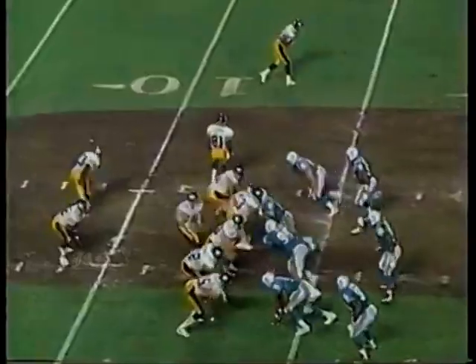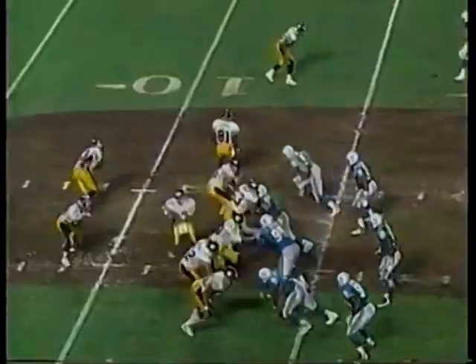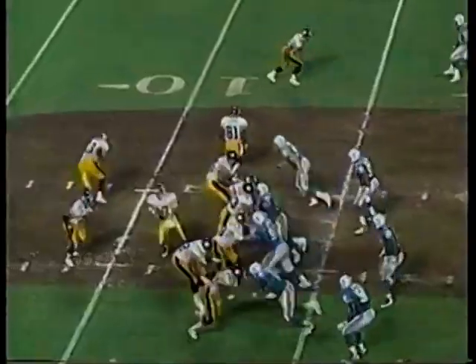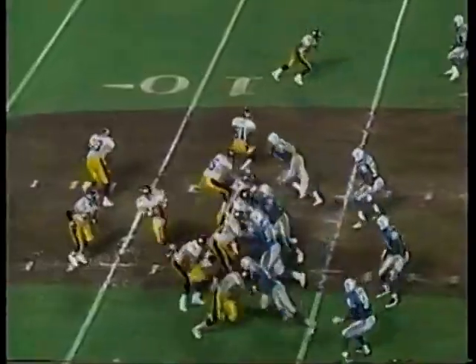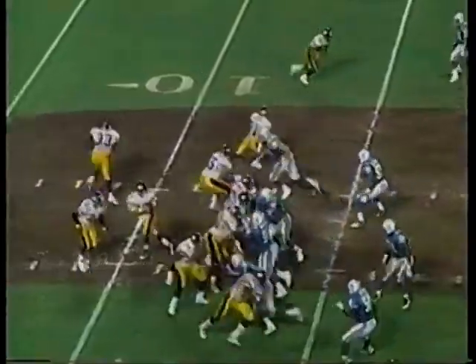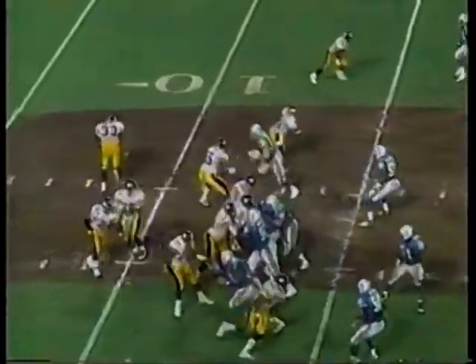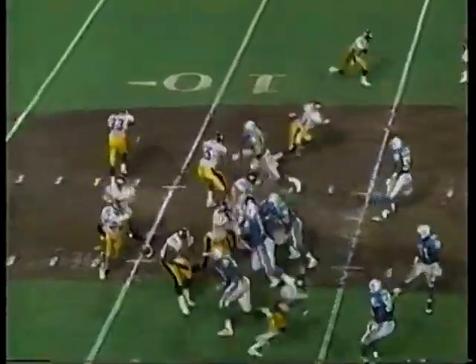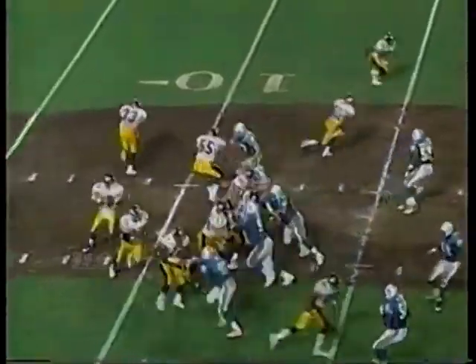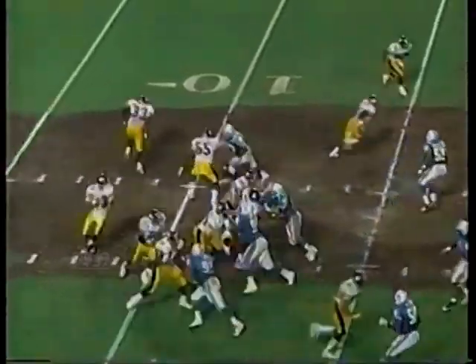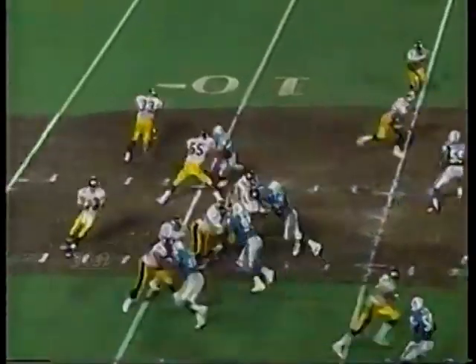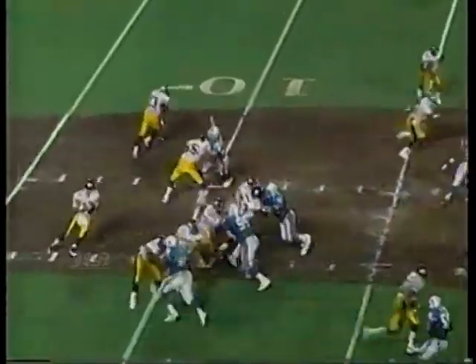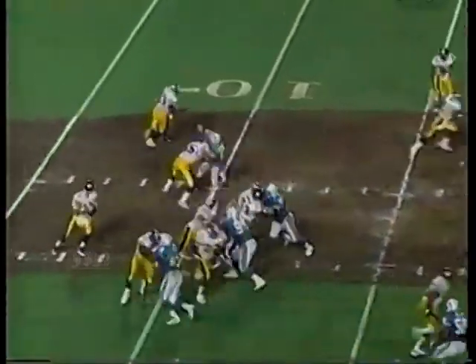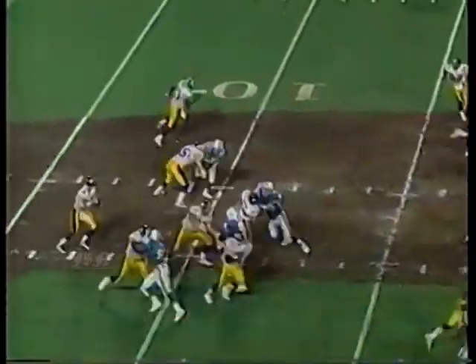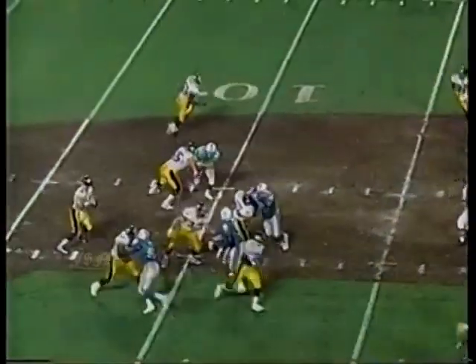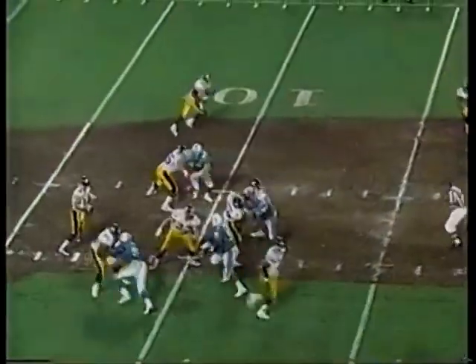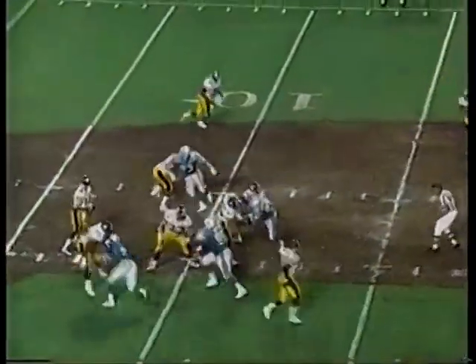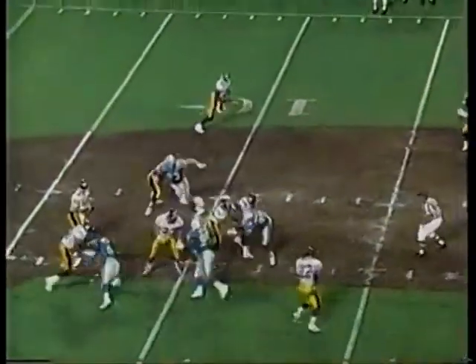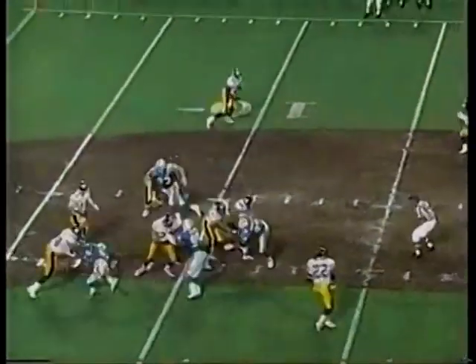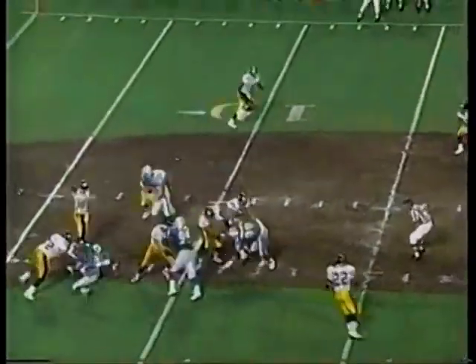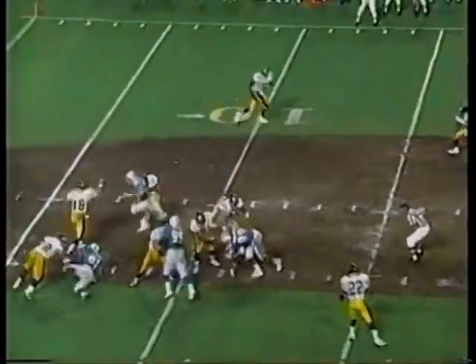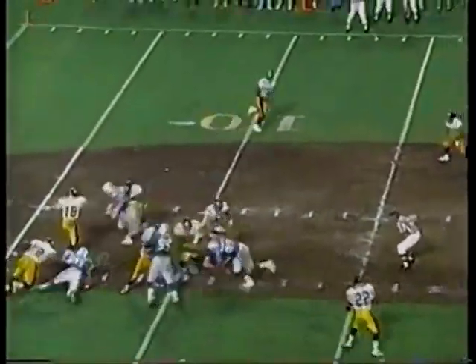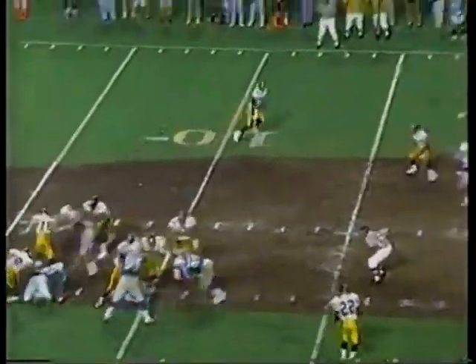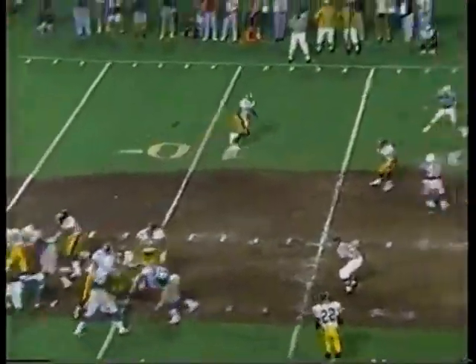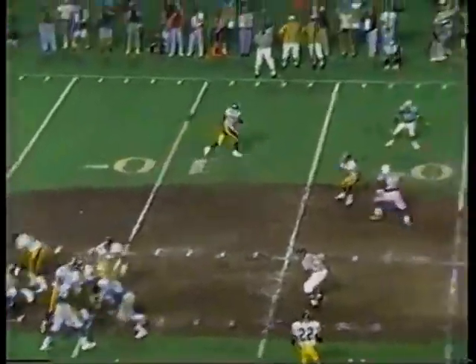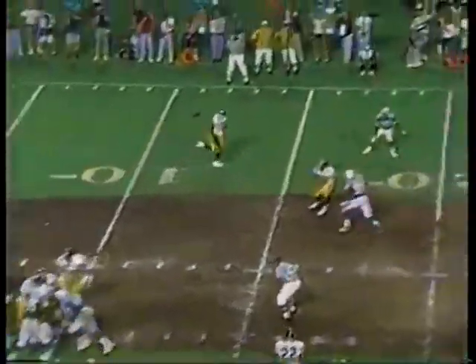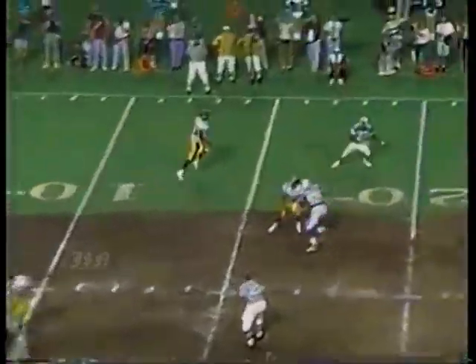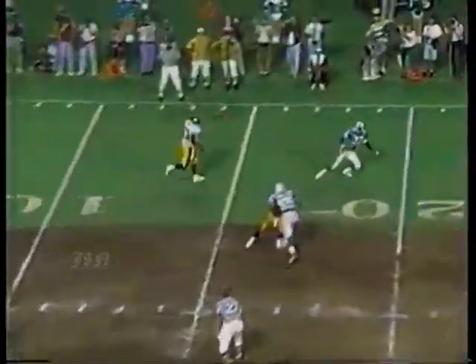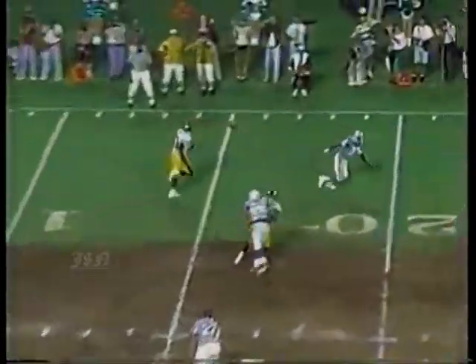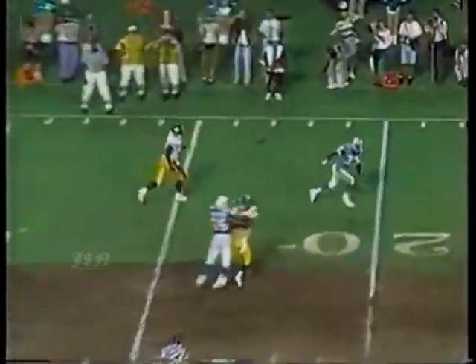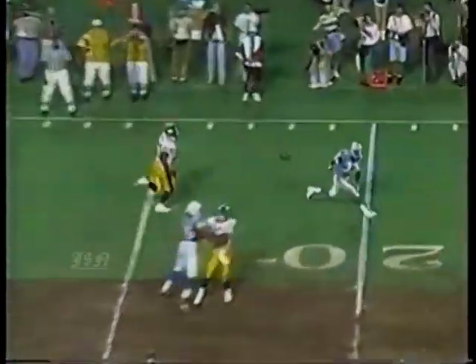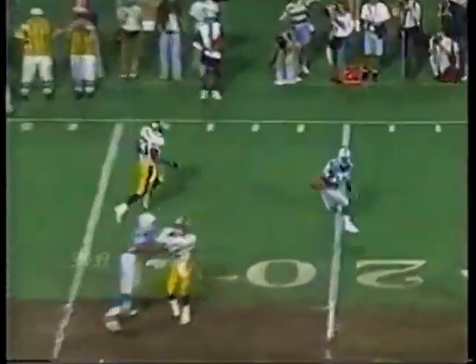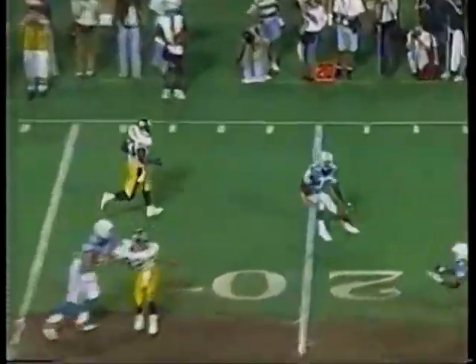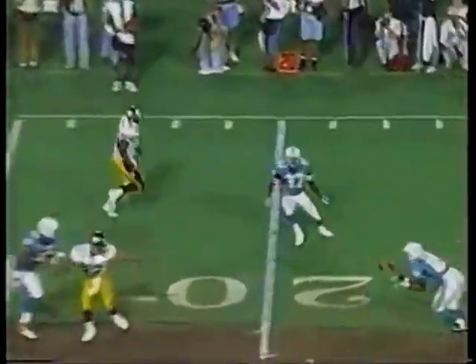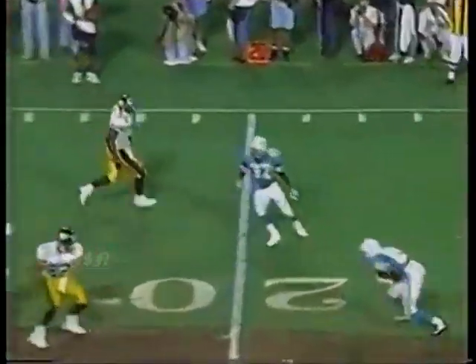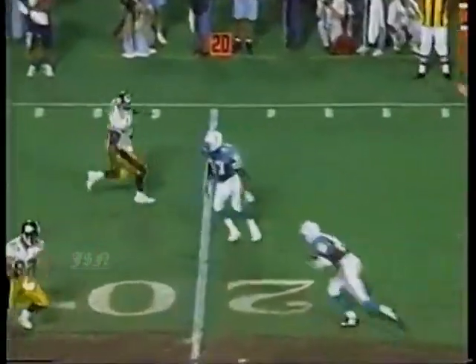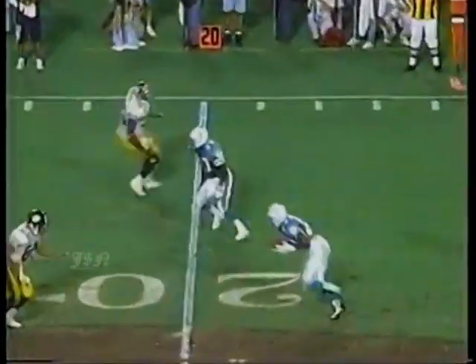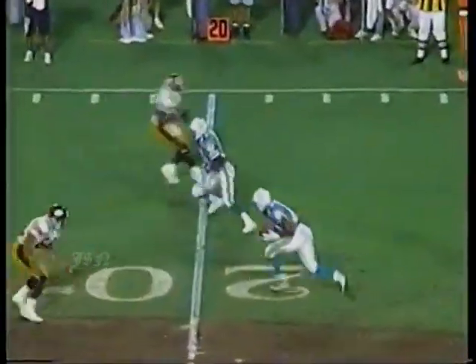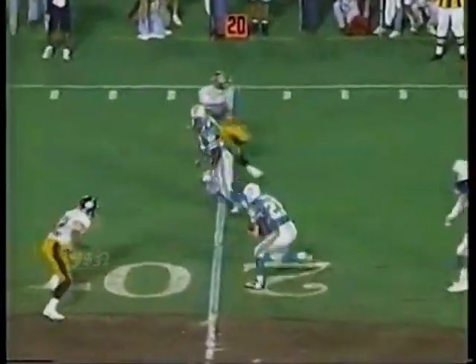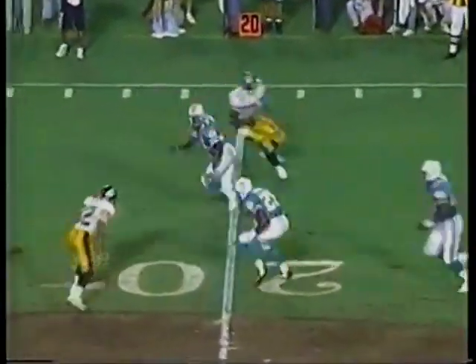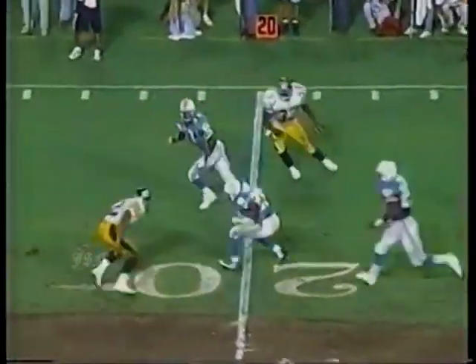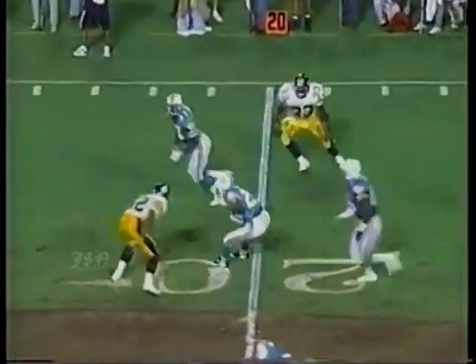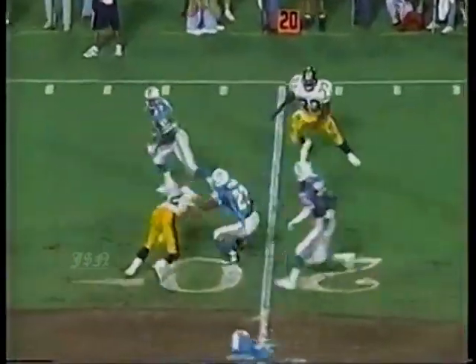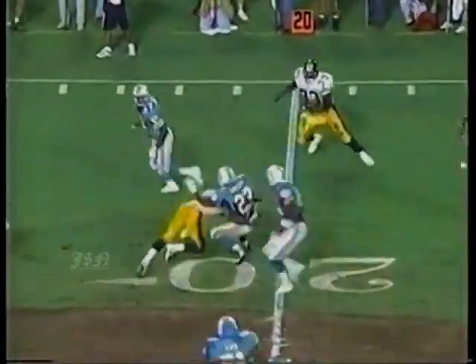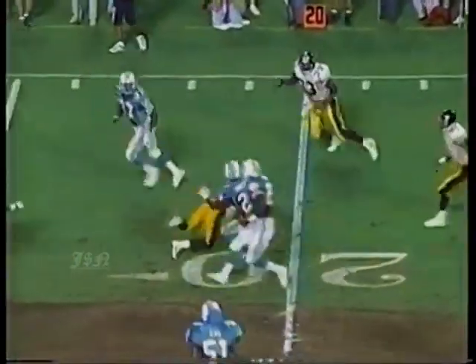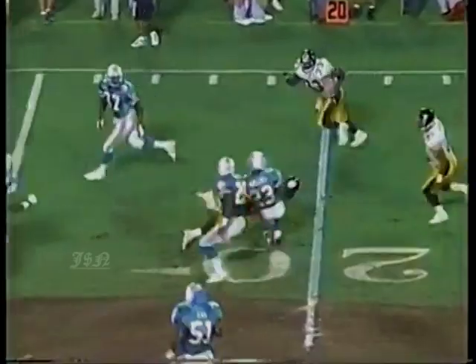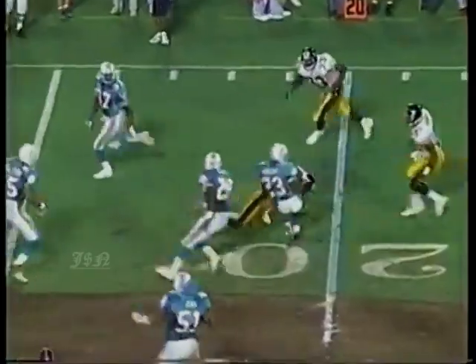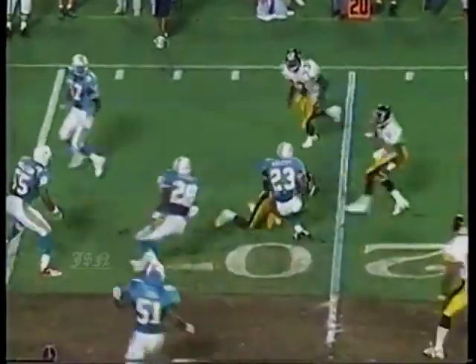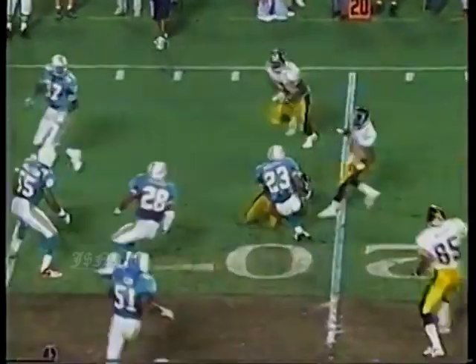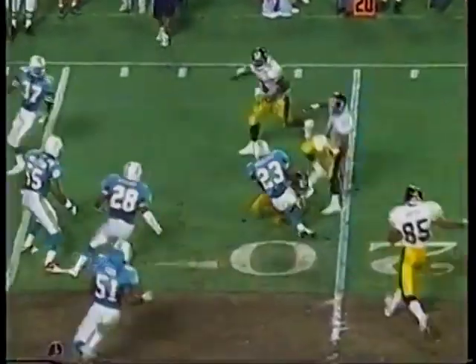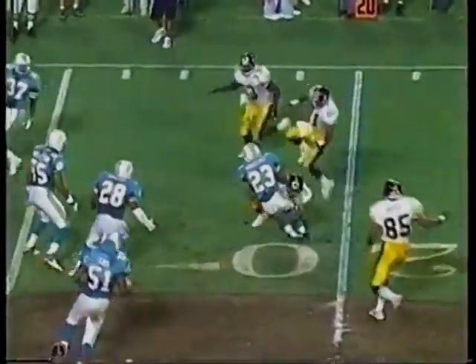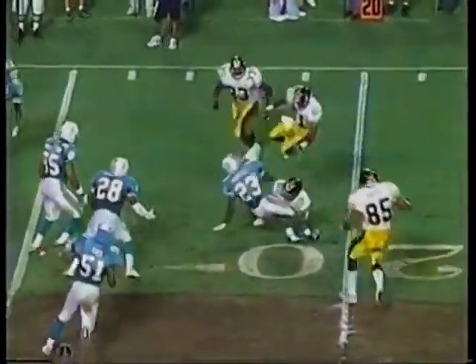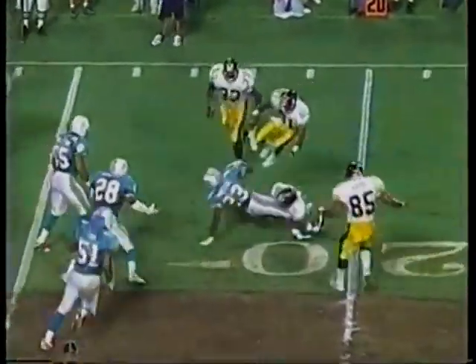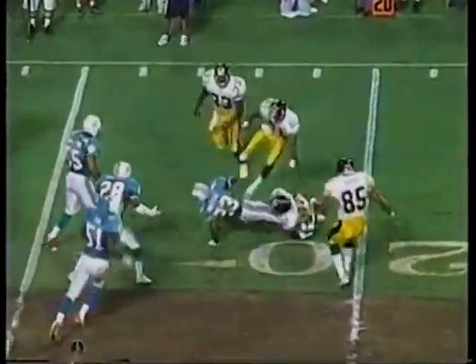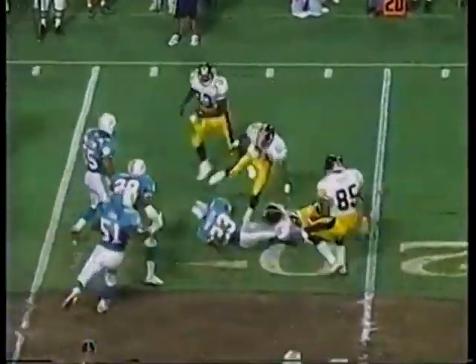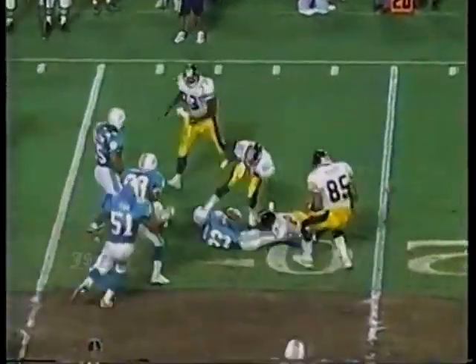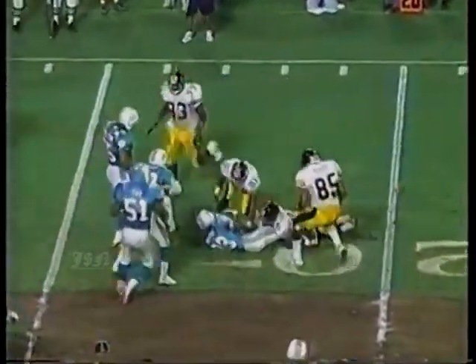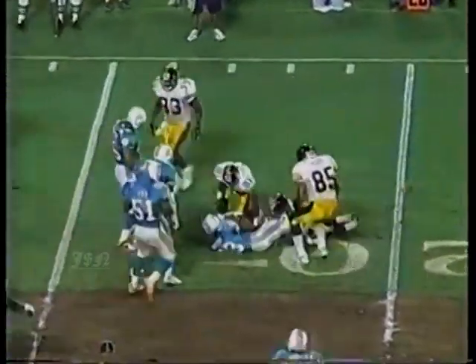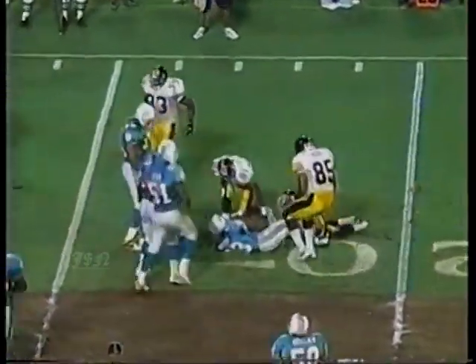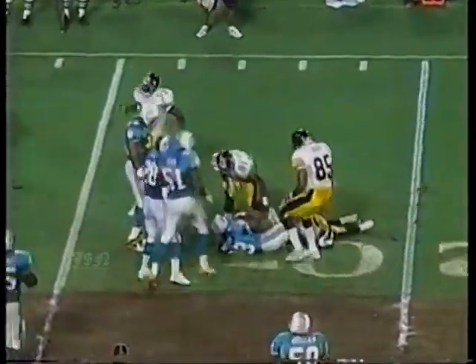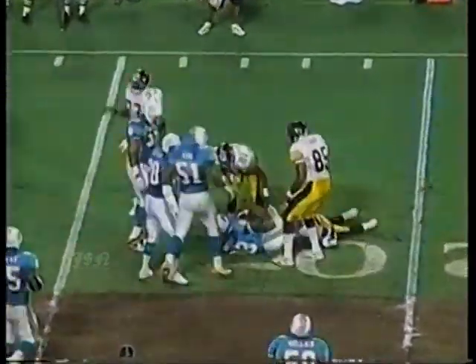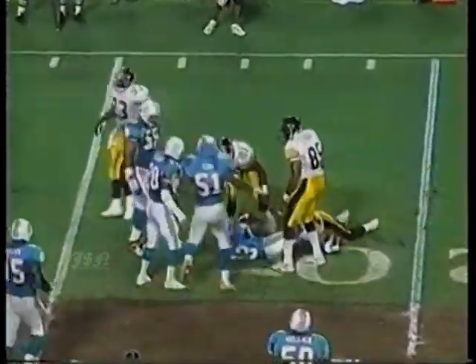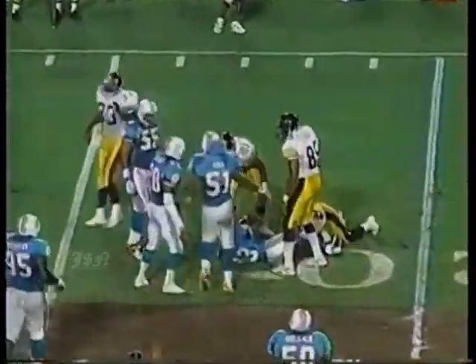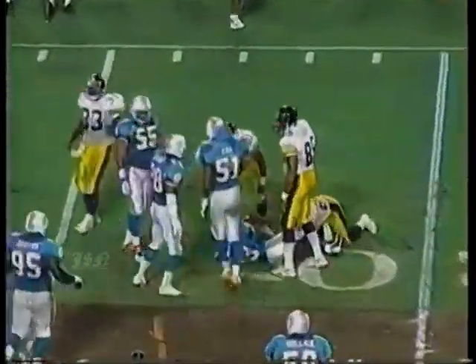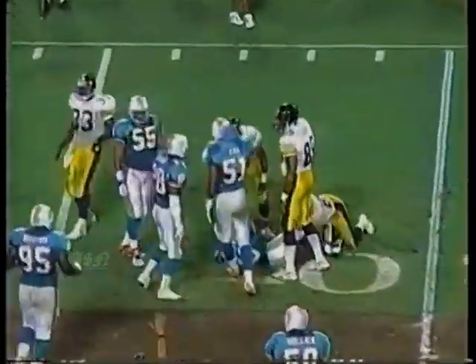Dolphins would get a field goal. Late first quarter - Steelers ball. Tomczak loses grip on the ball. Troy Vincent - interception! Dolphins ball.